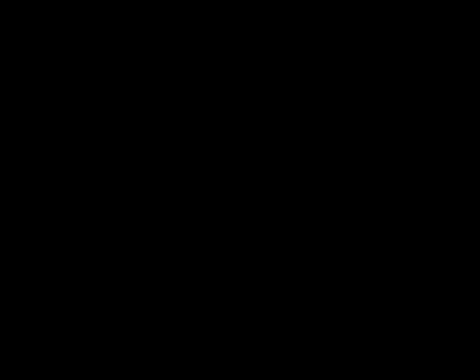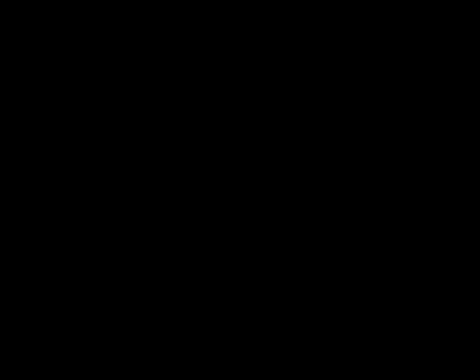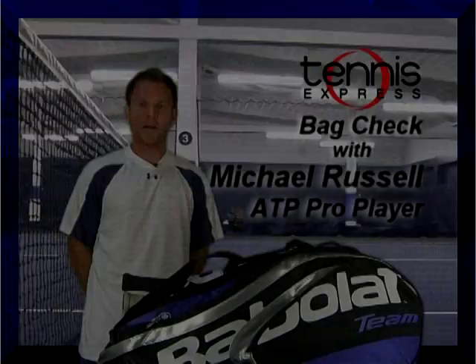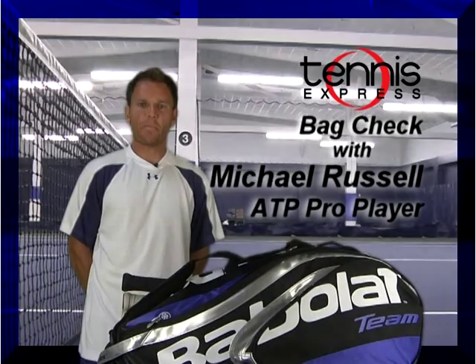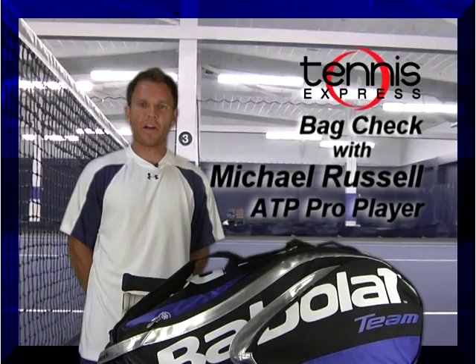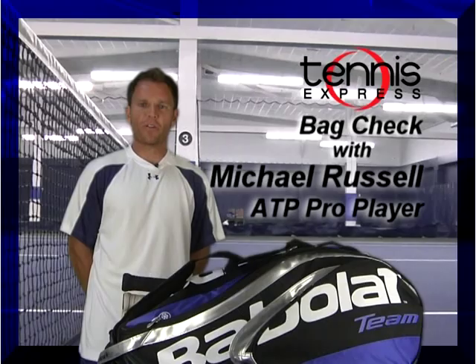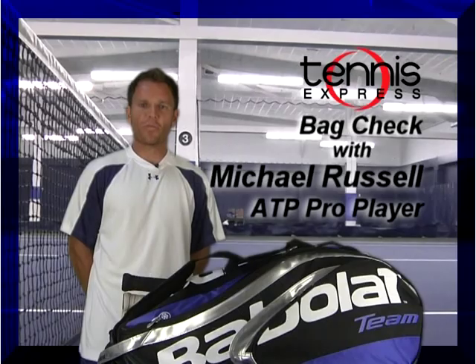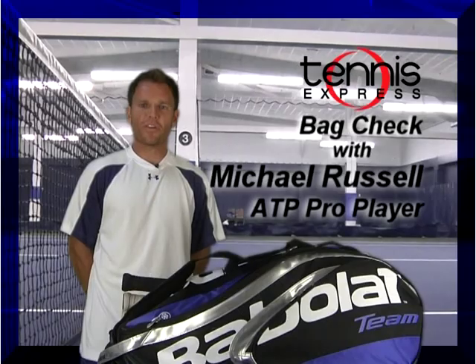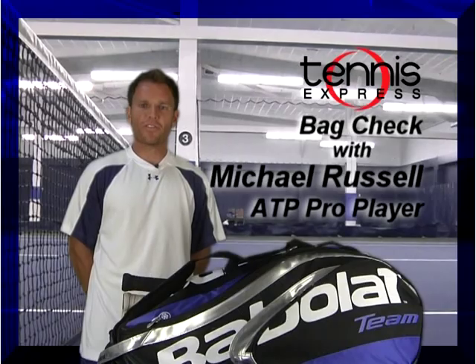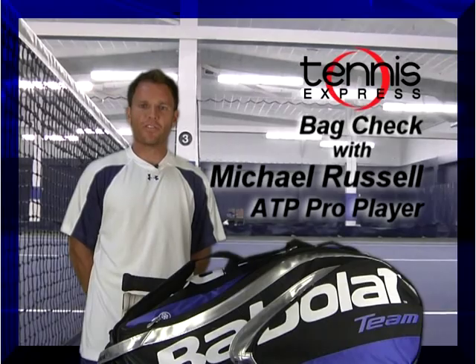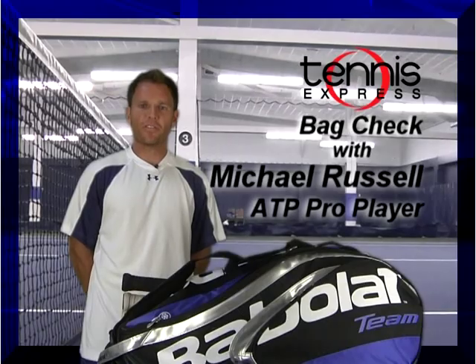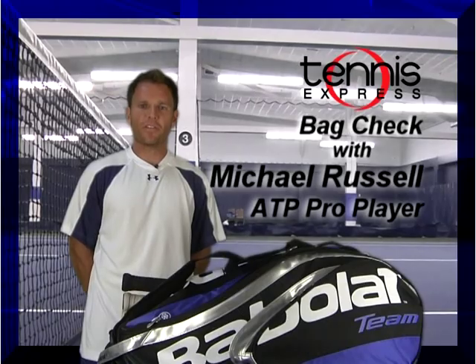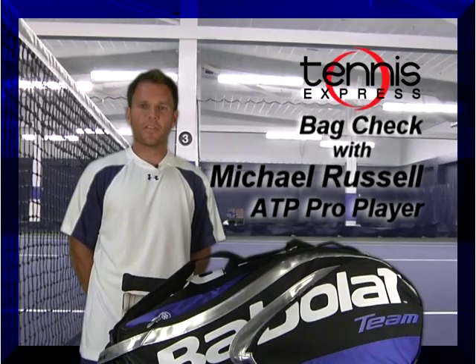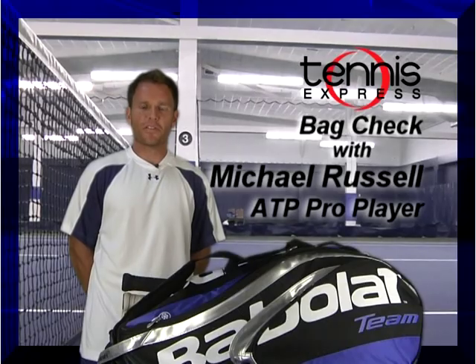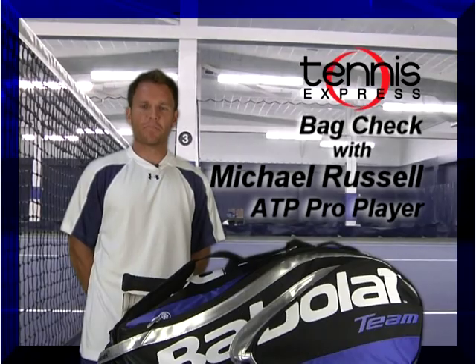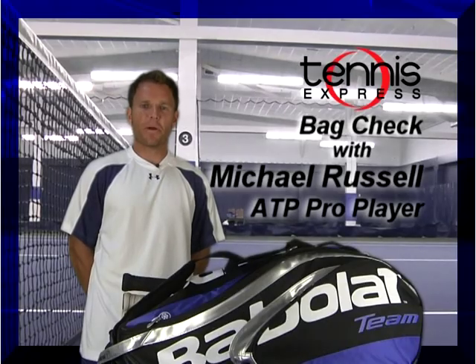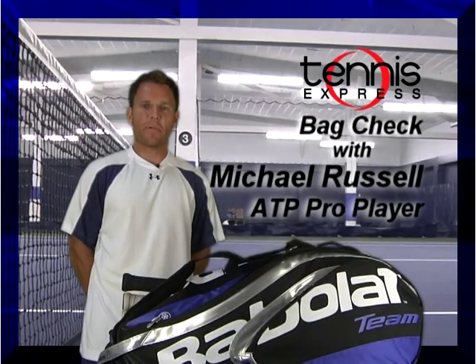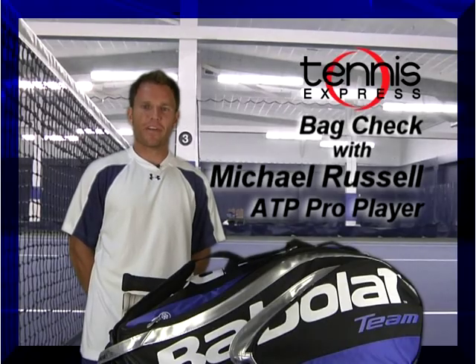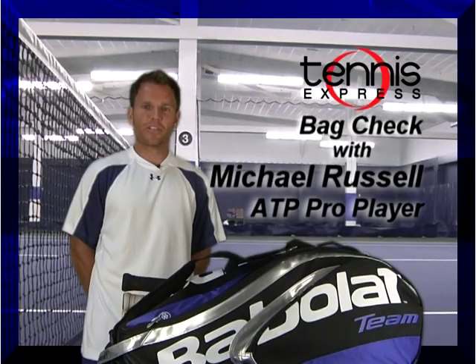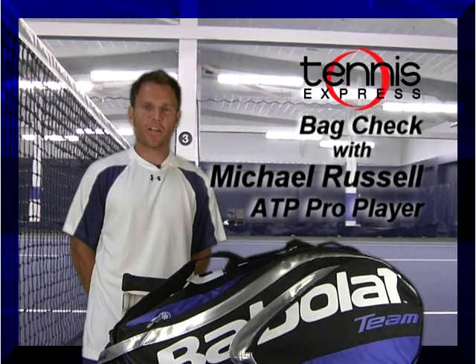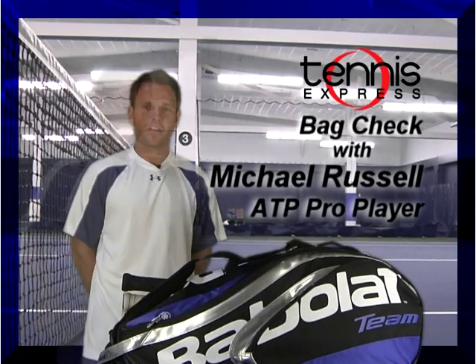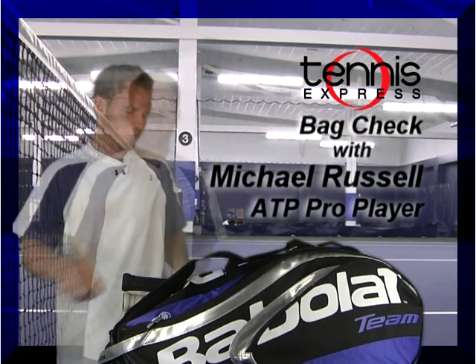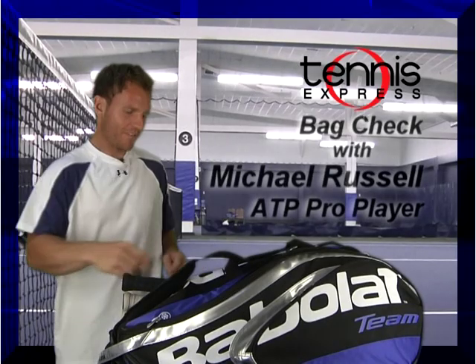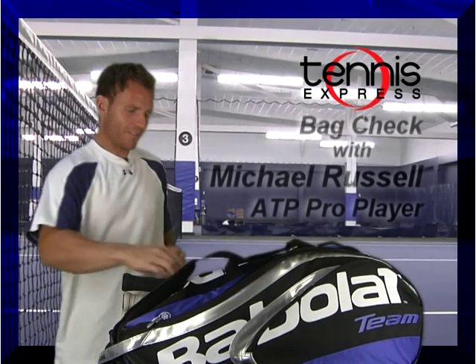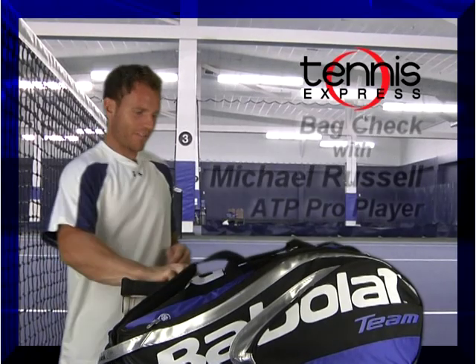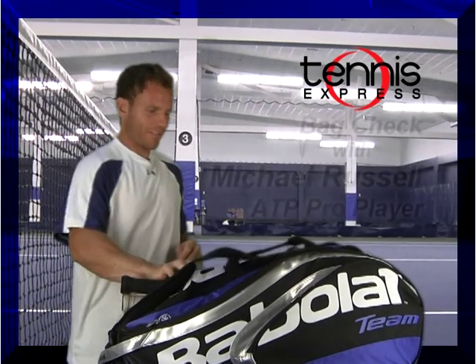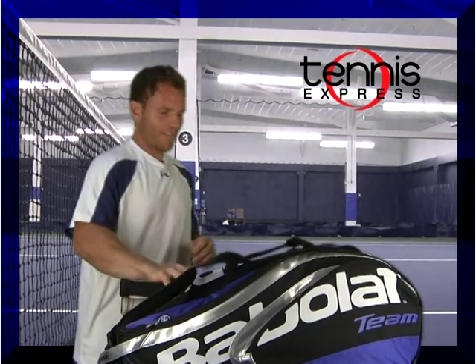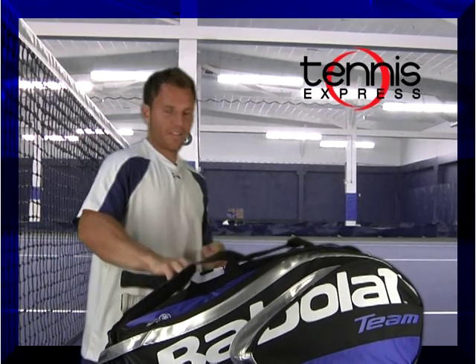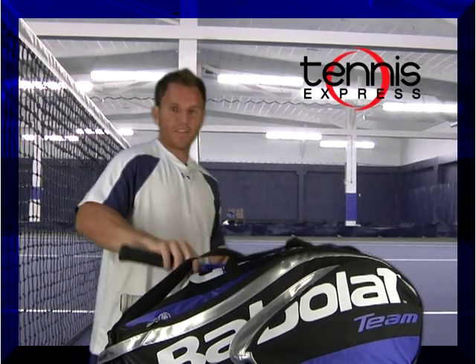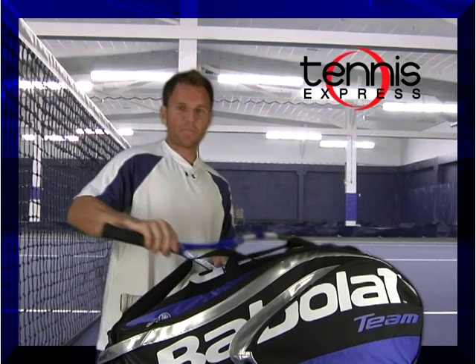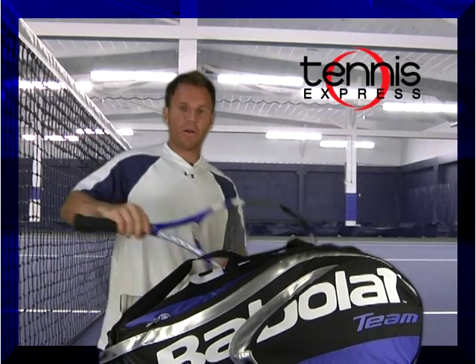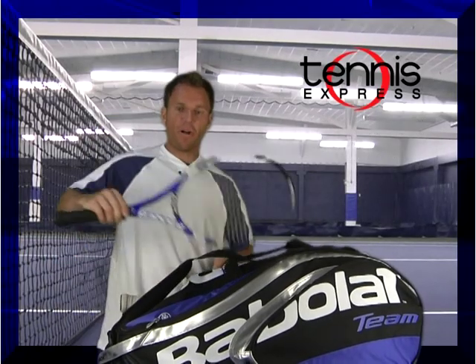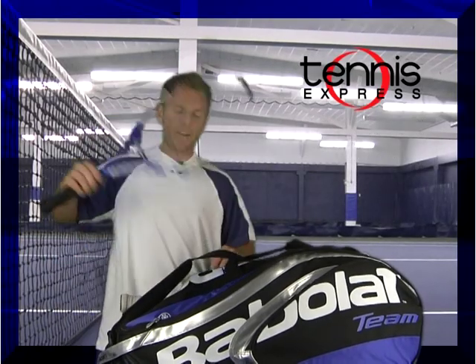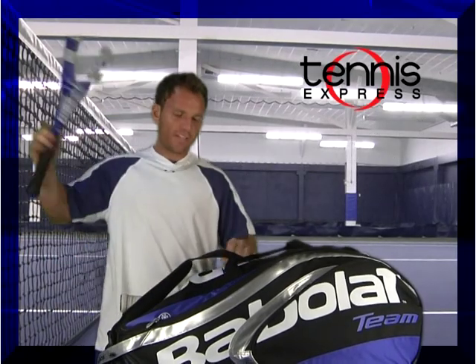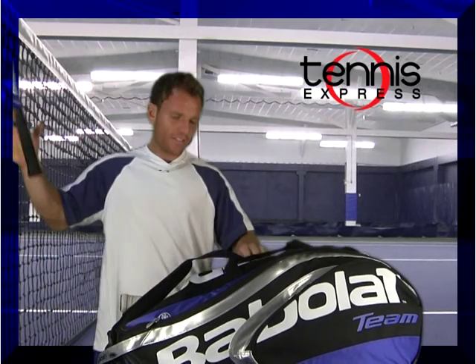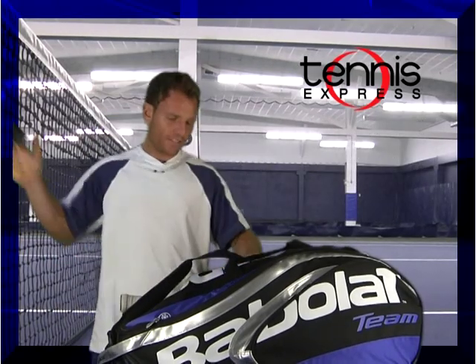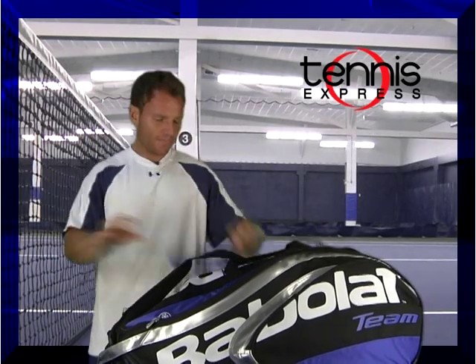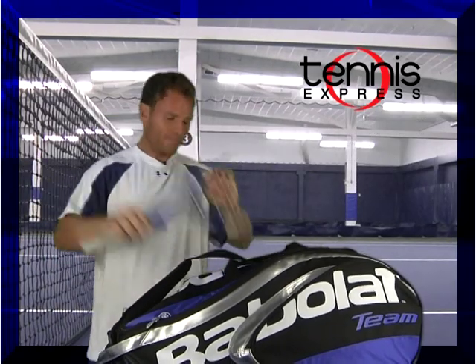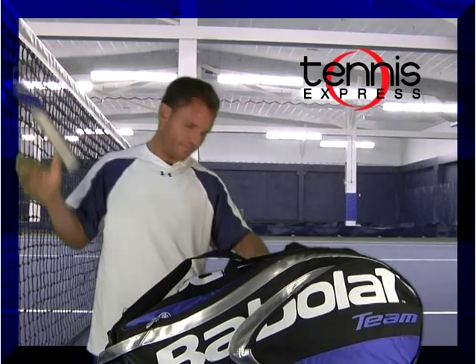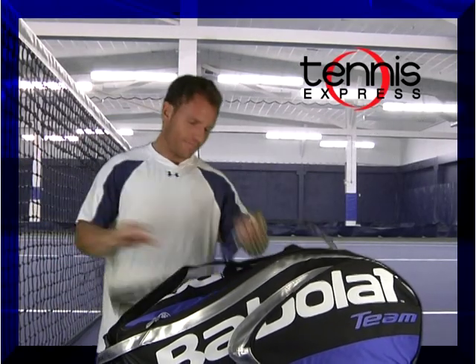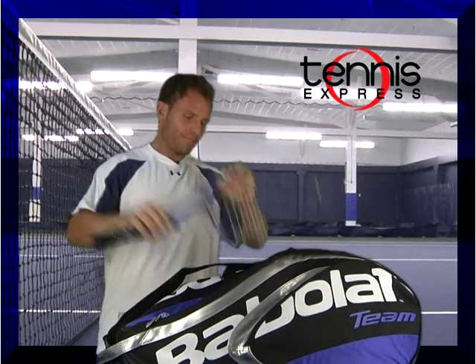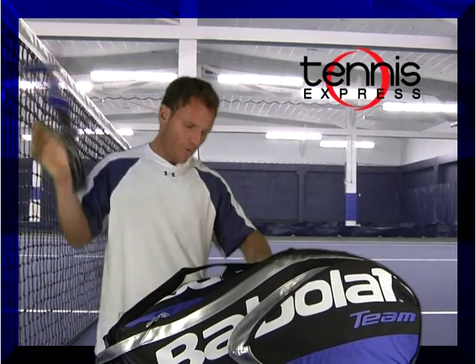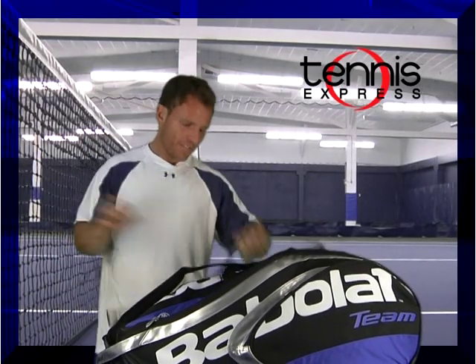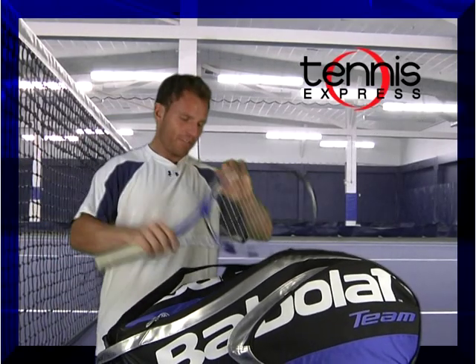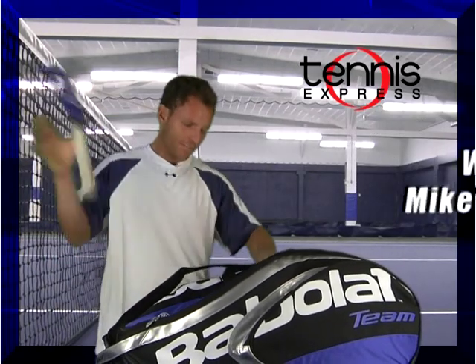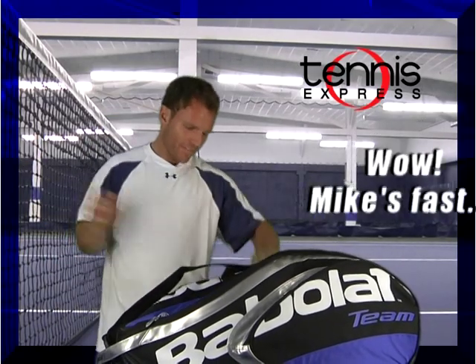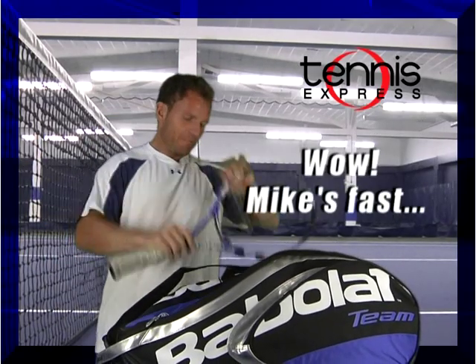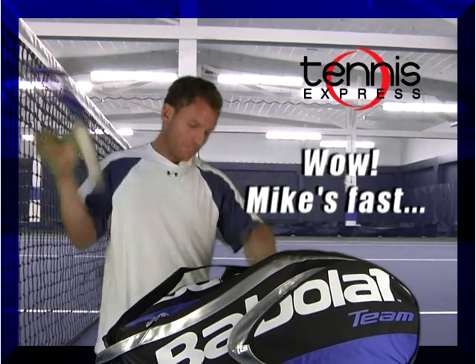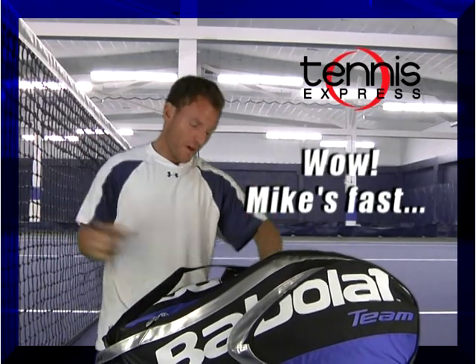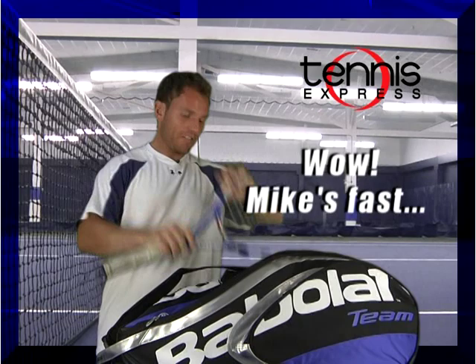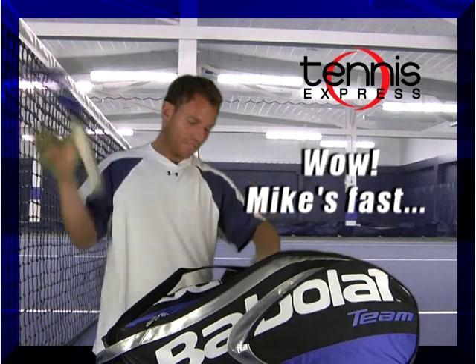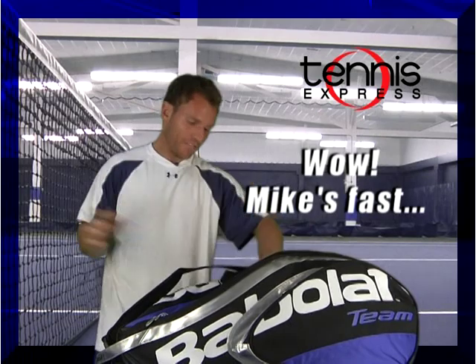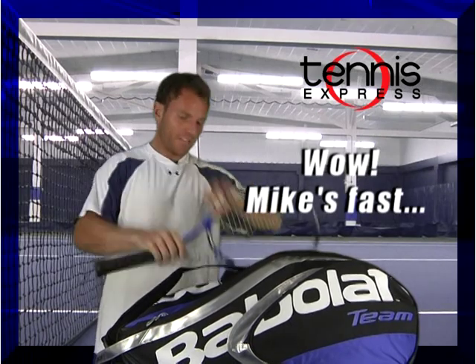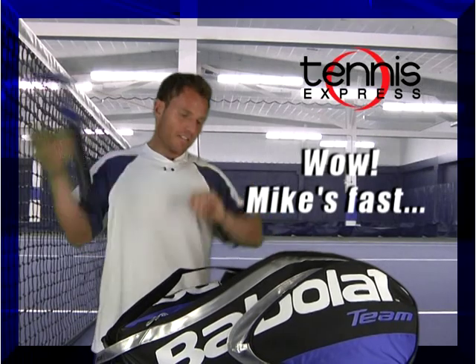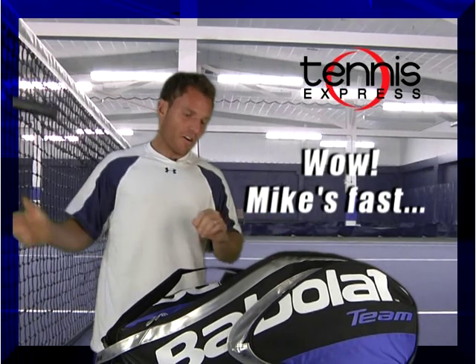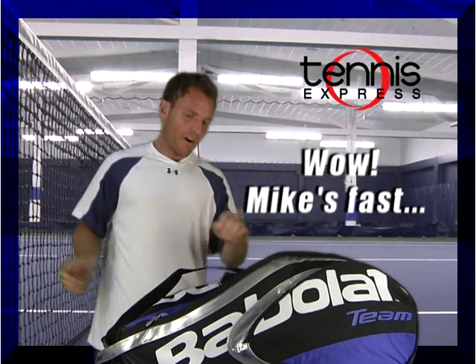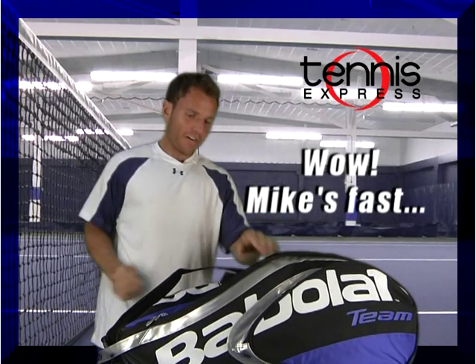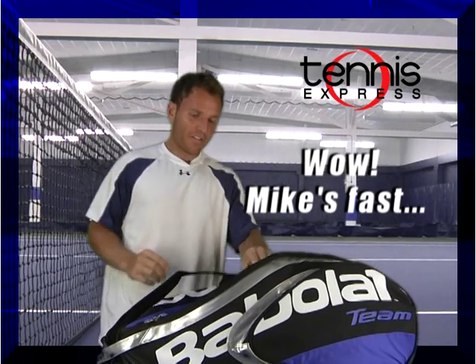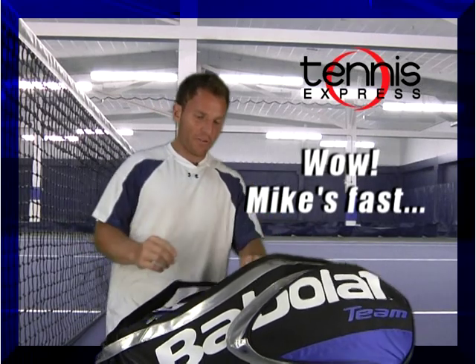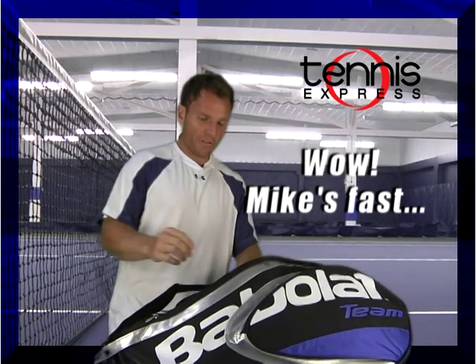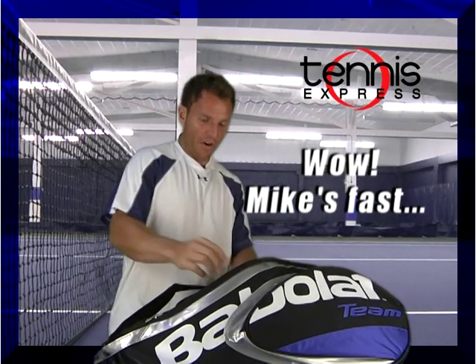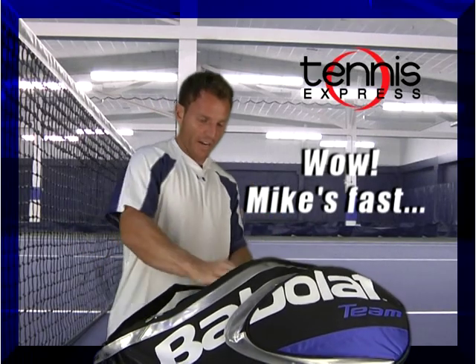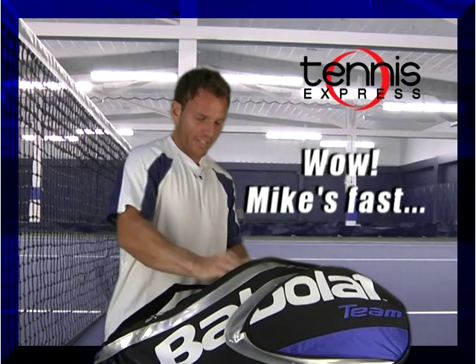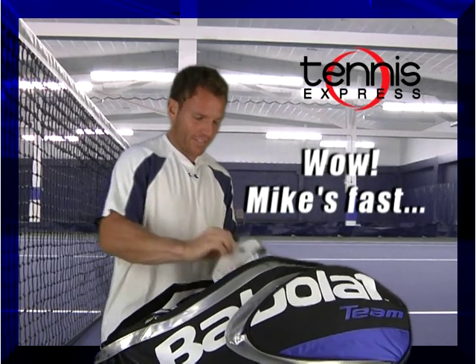I'm Michael Russell and this is my bag check. This is my racket. Done with the rackets.